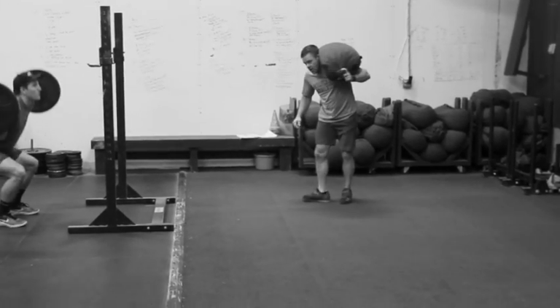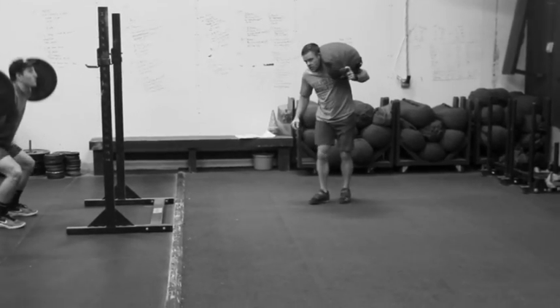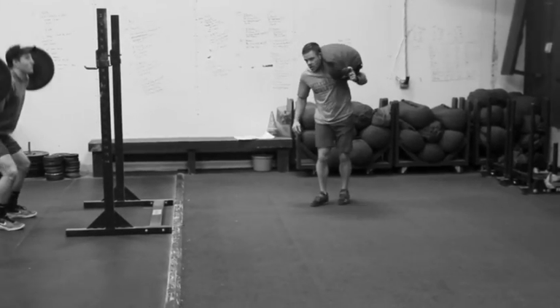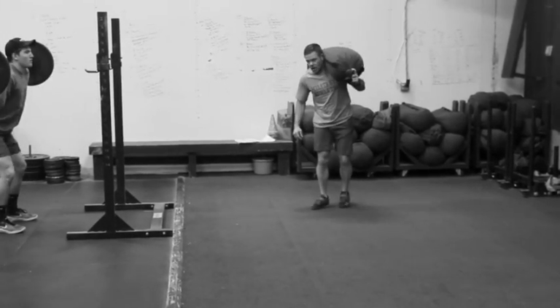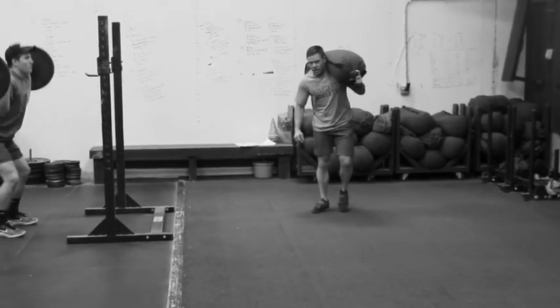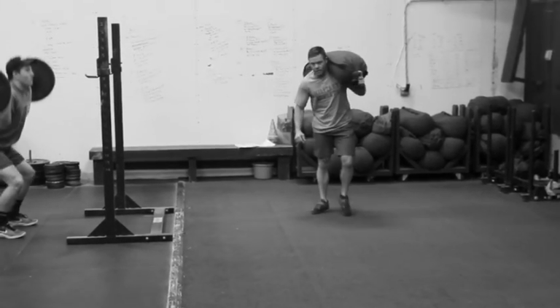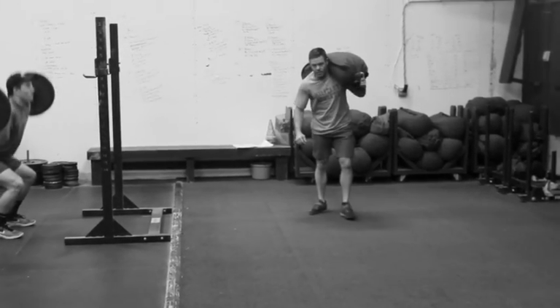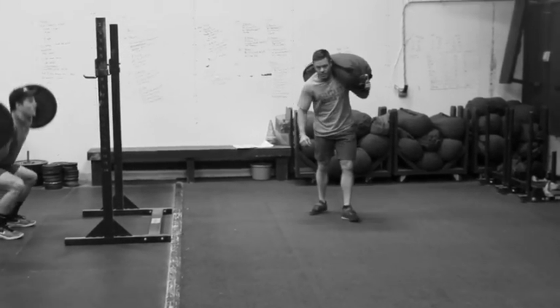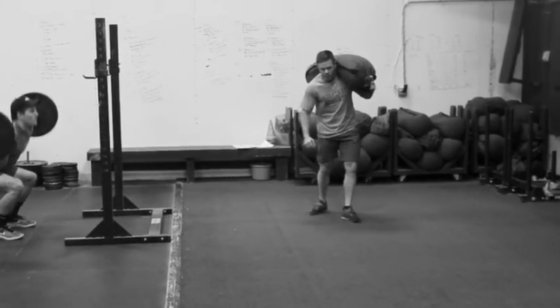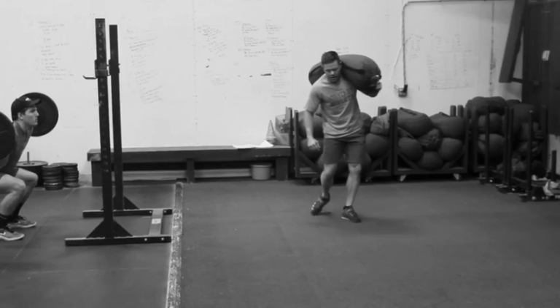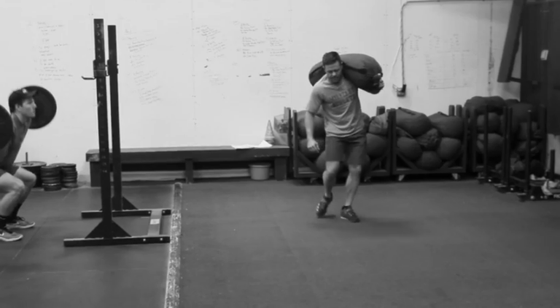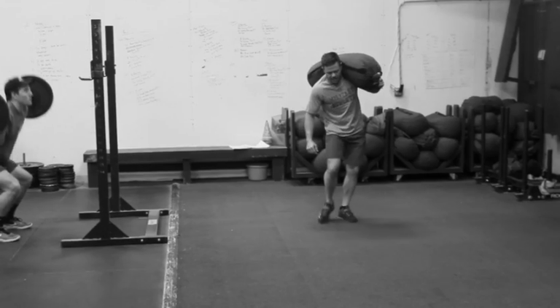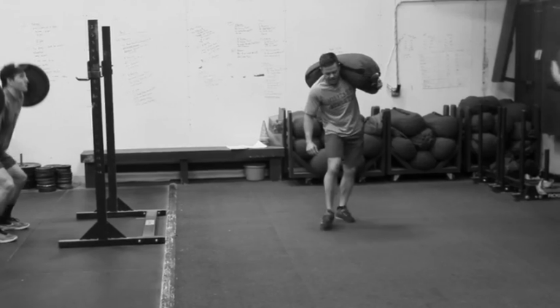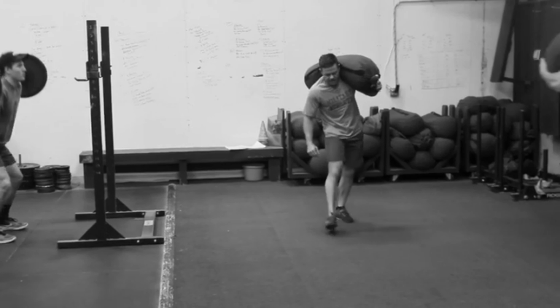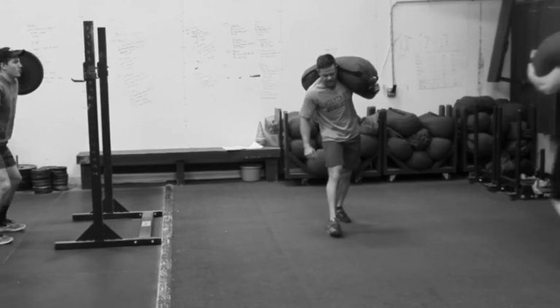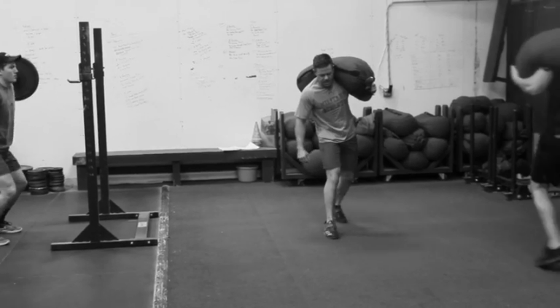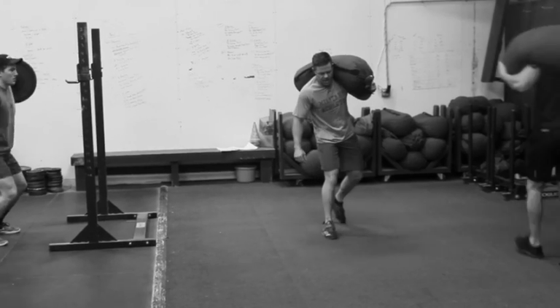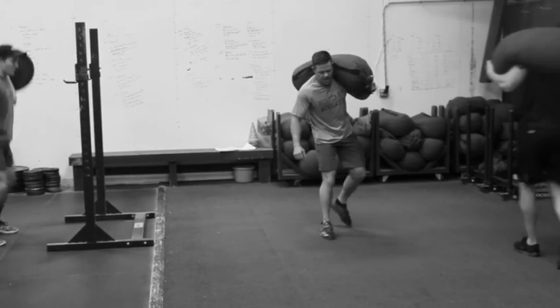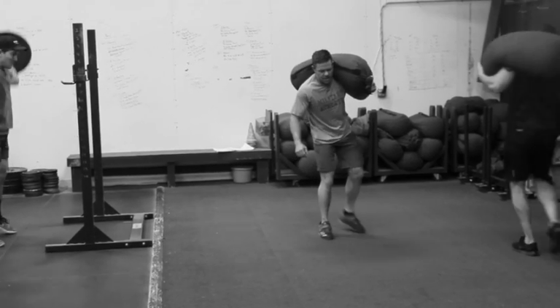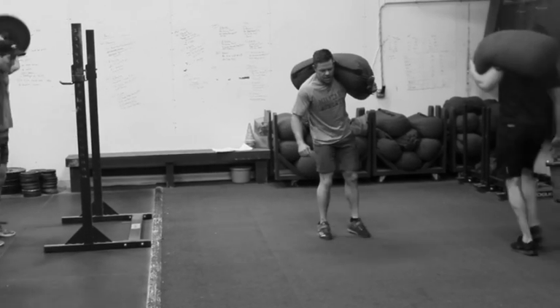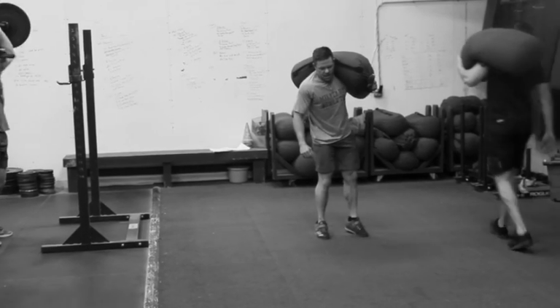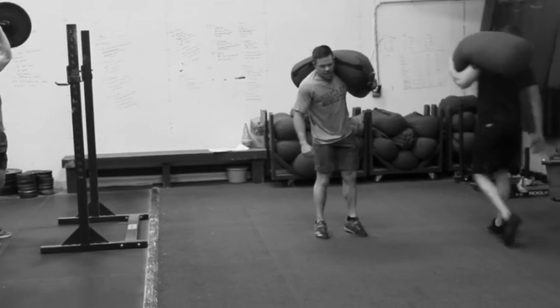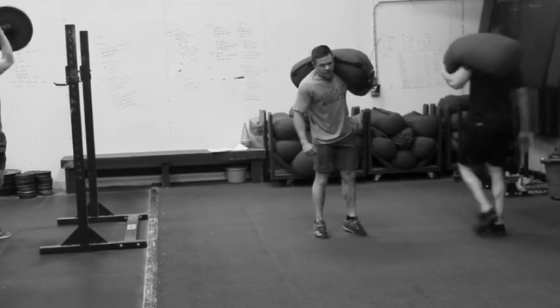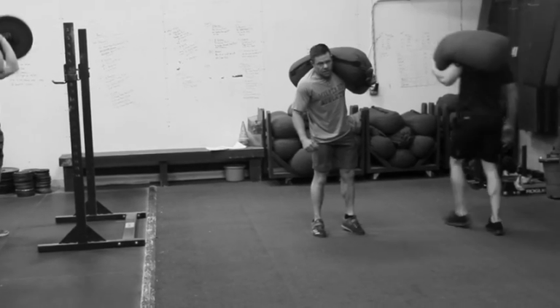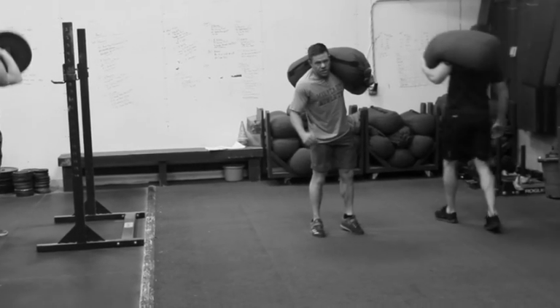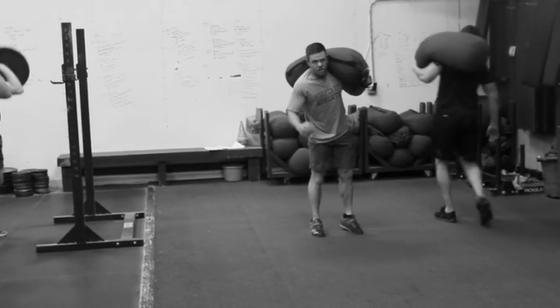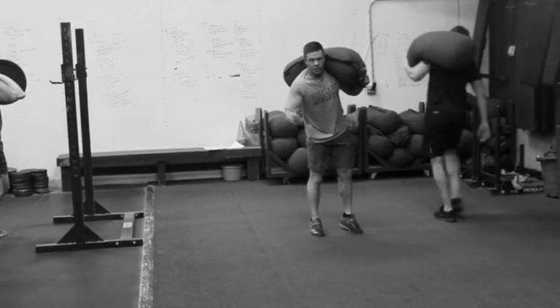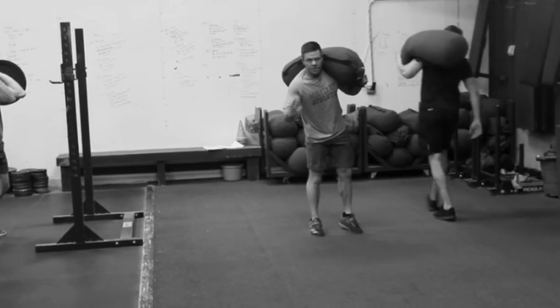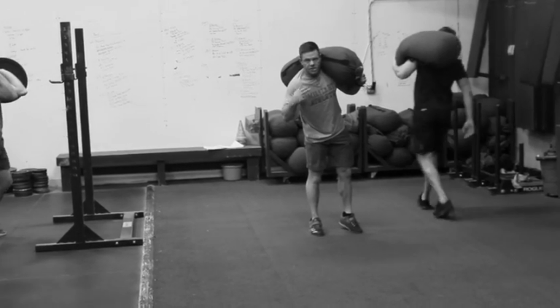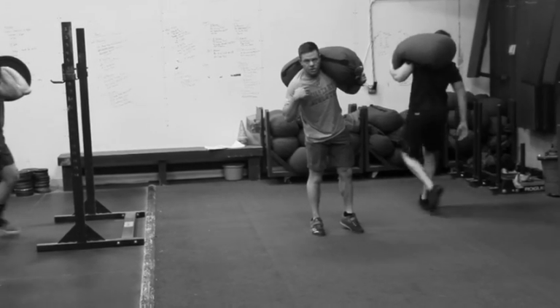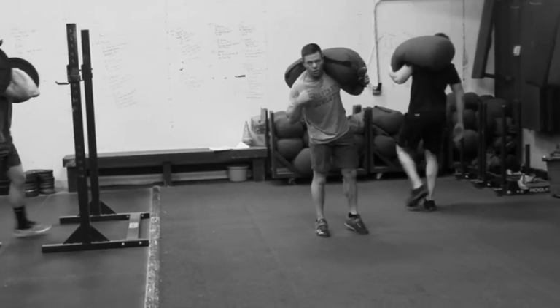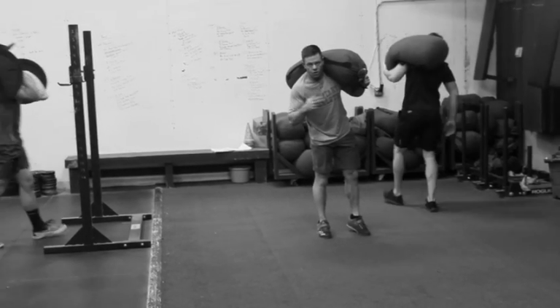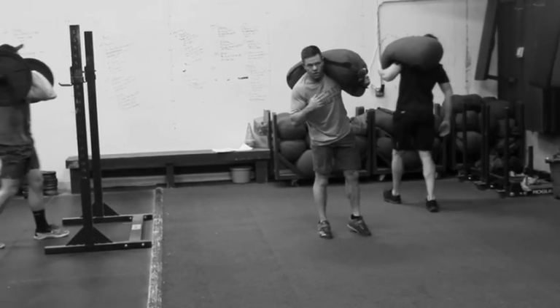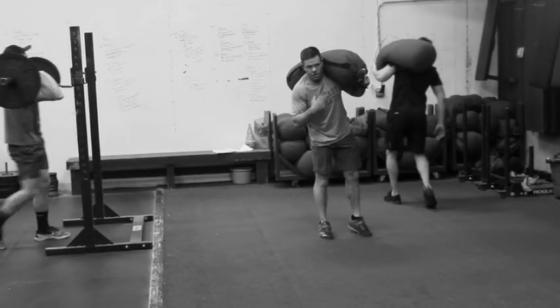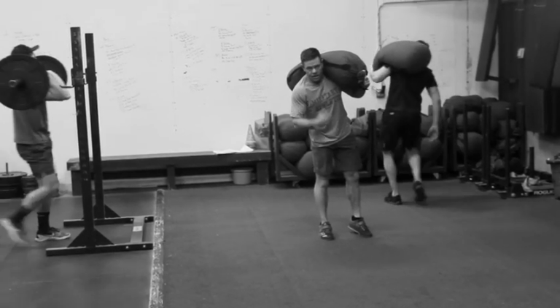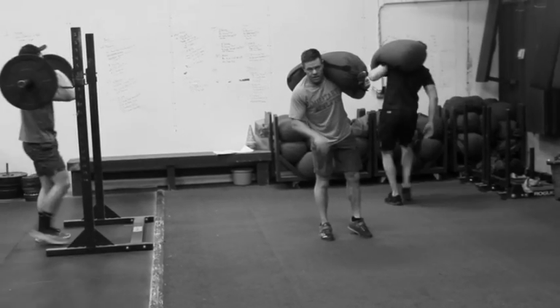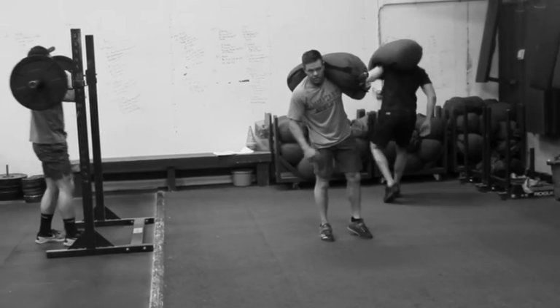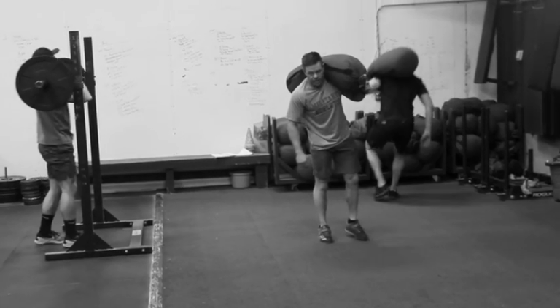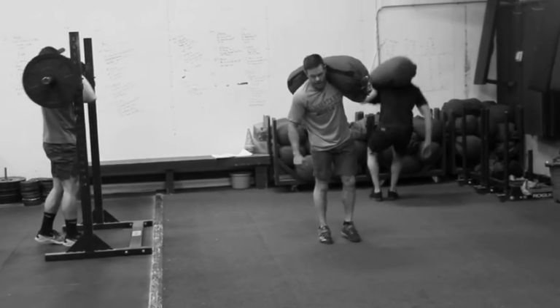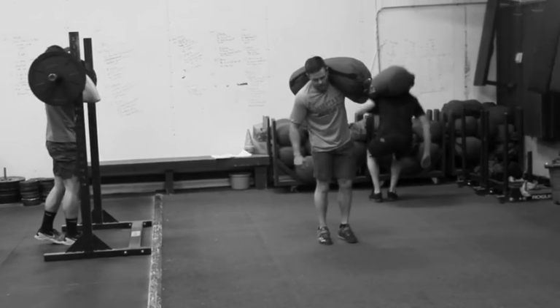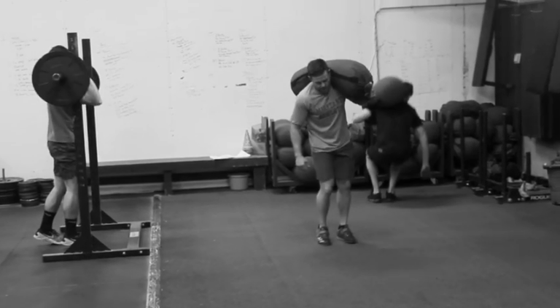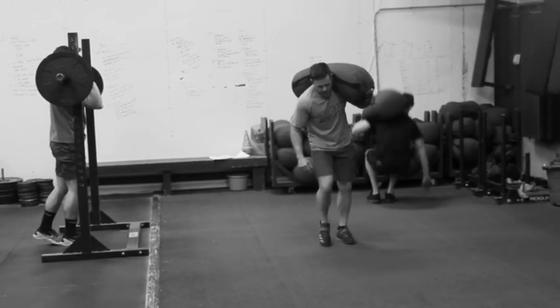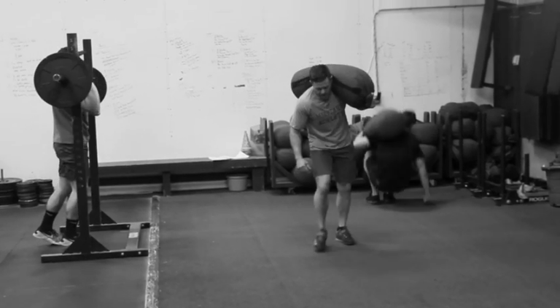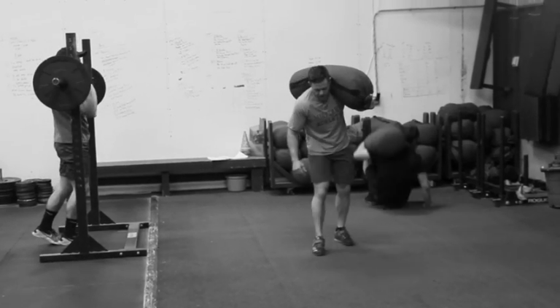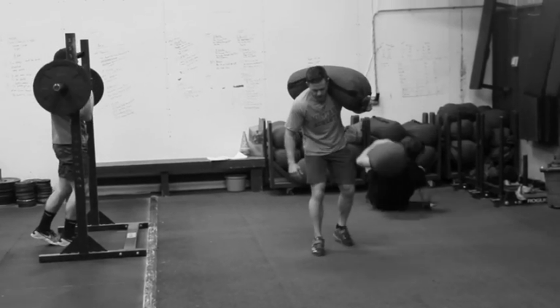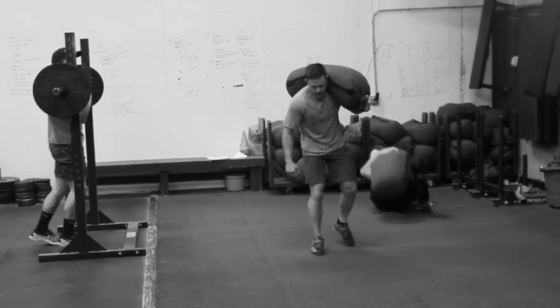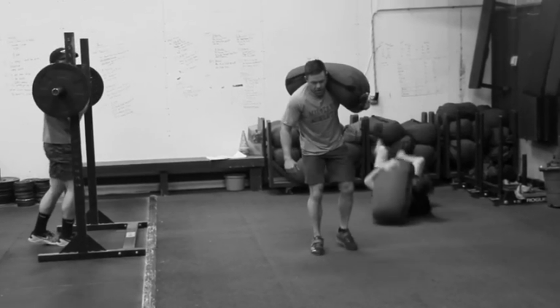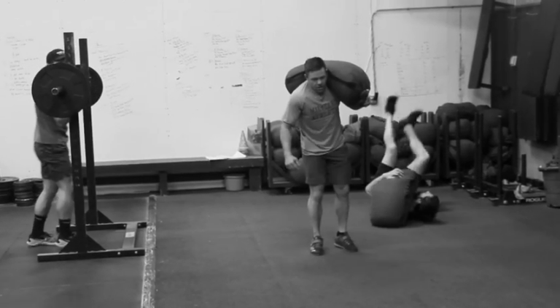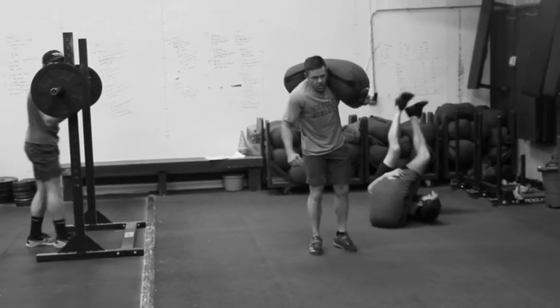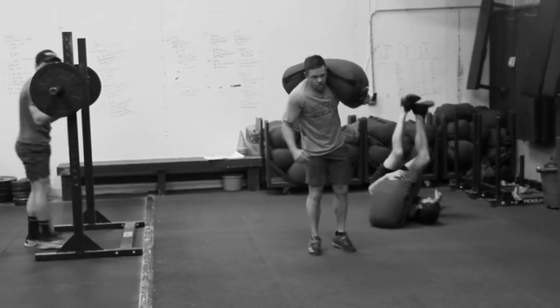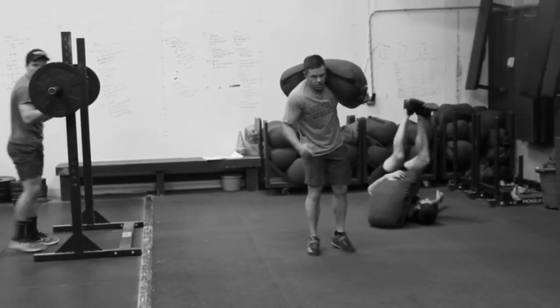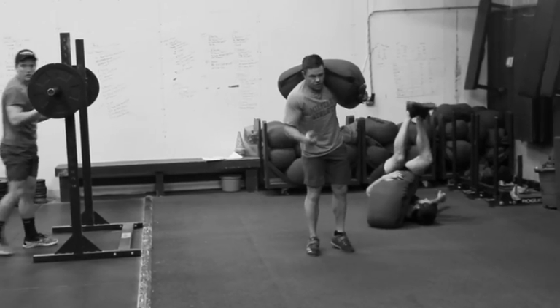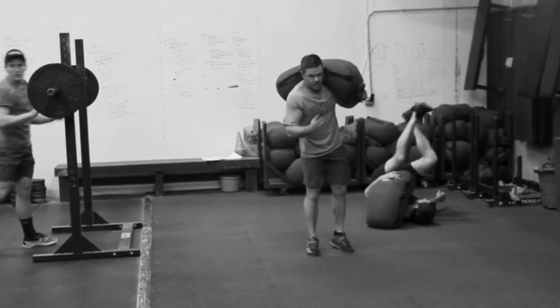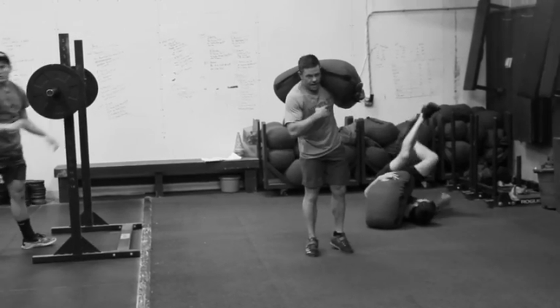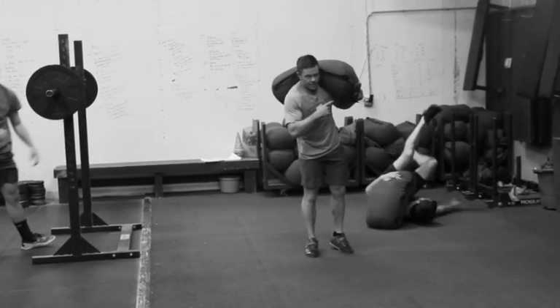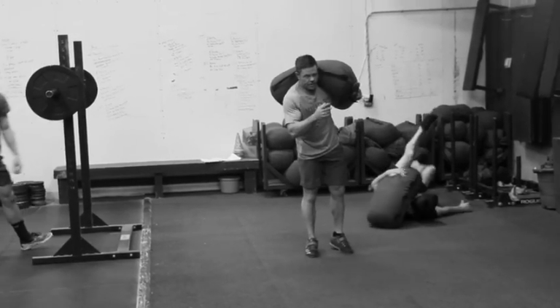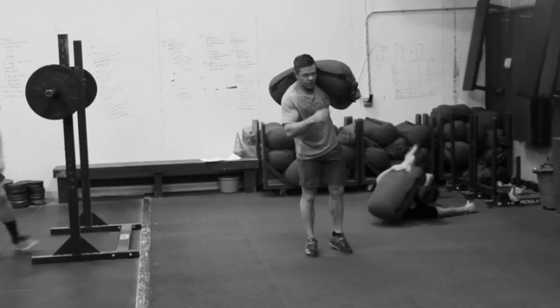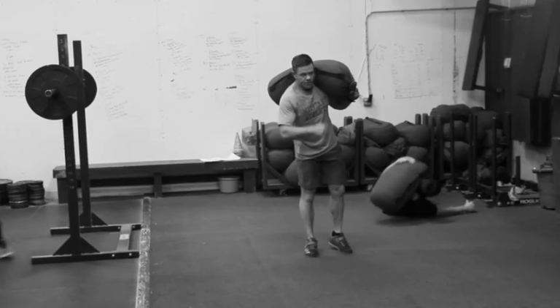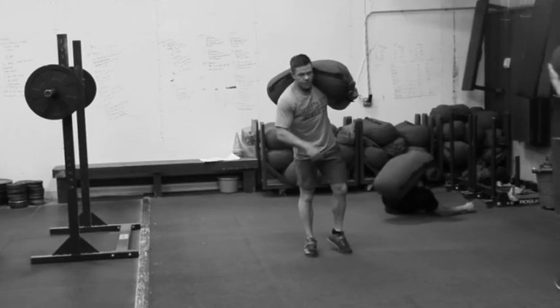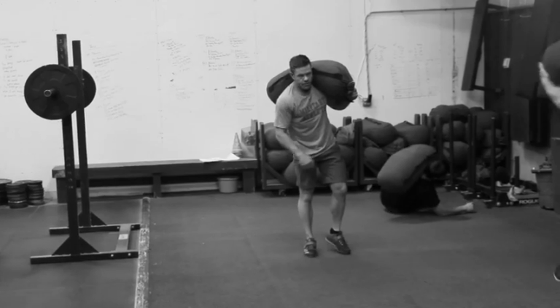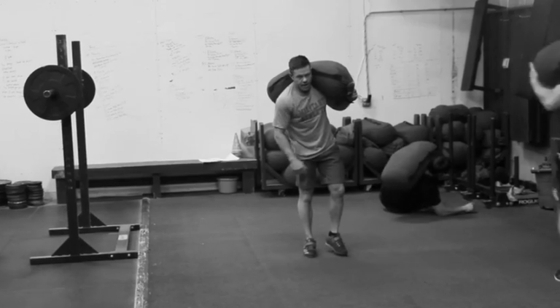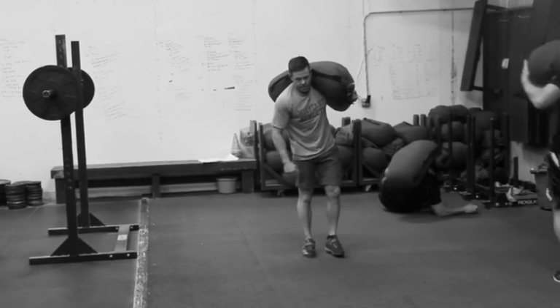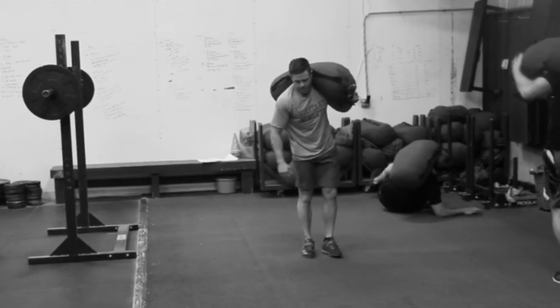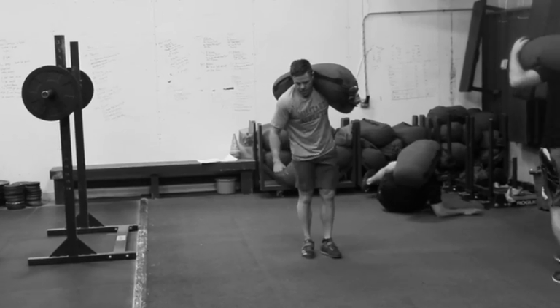Generally the way we'll program this is to switch shoulders each round. Today we're doing three reps.